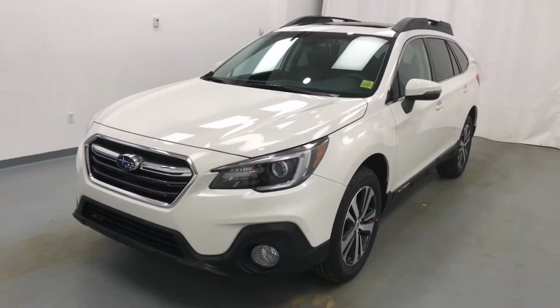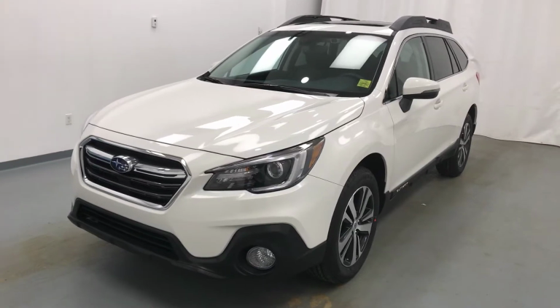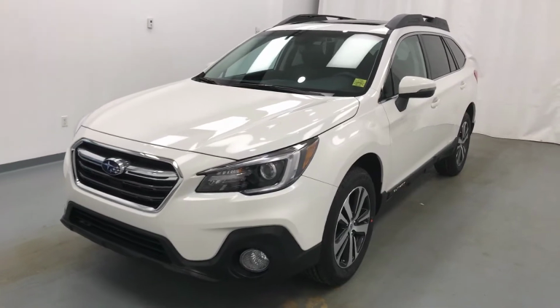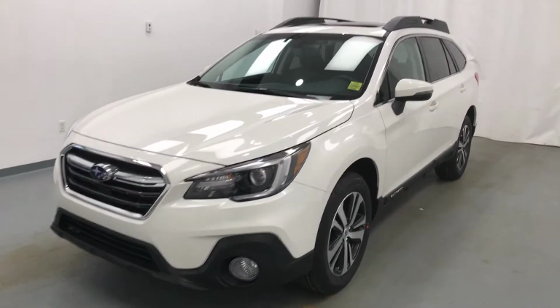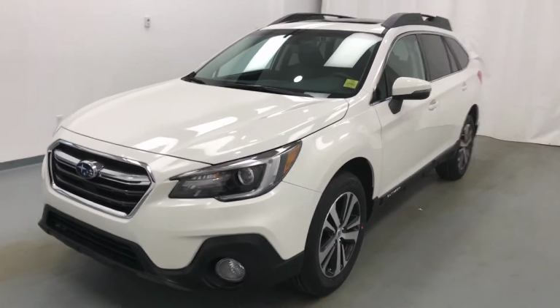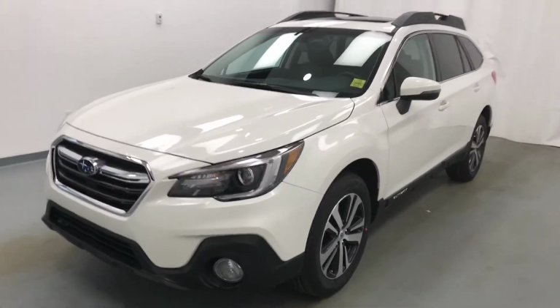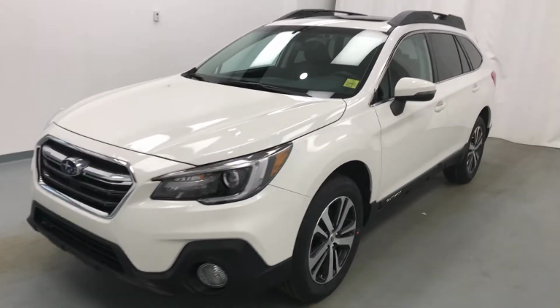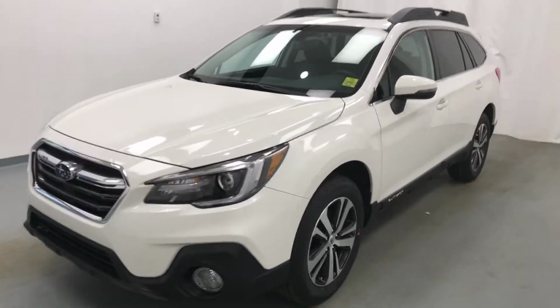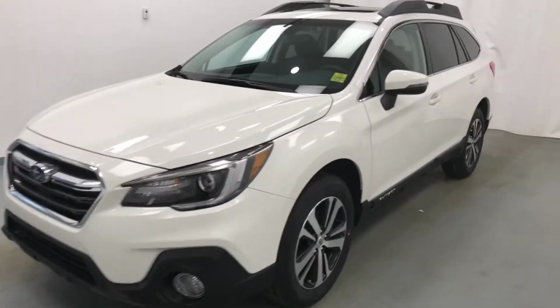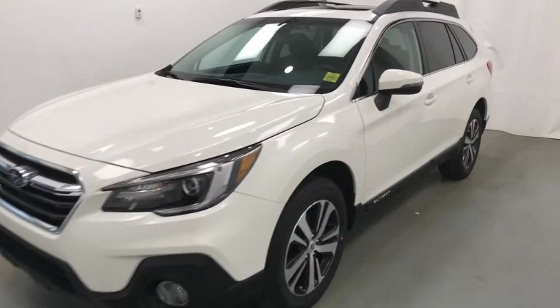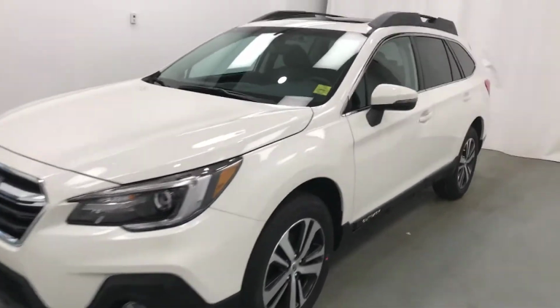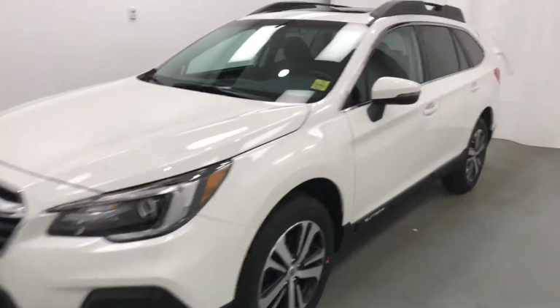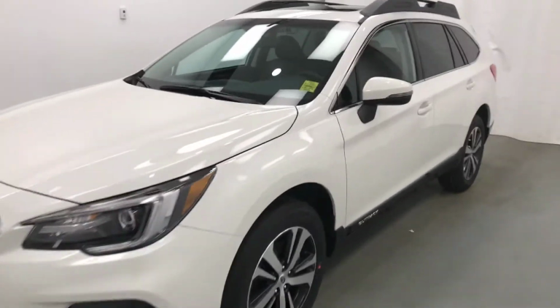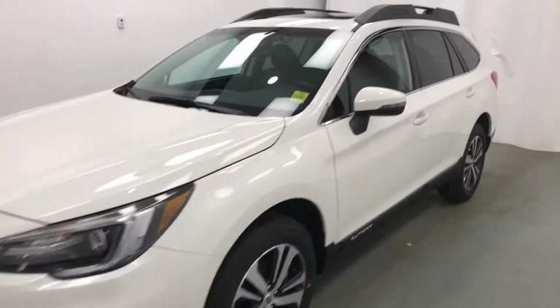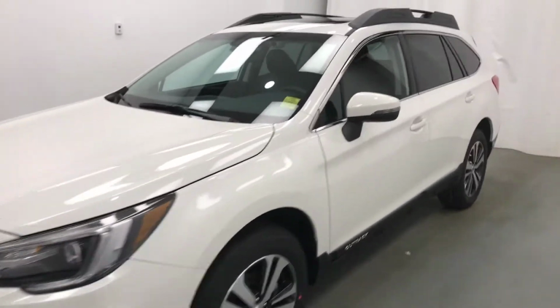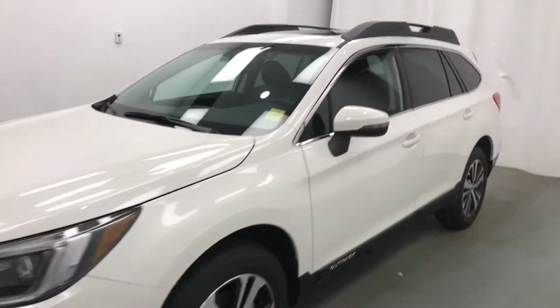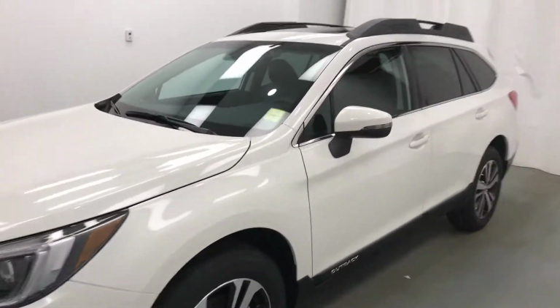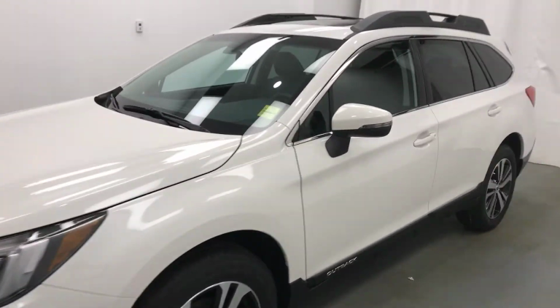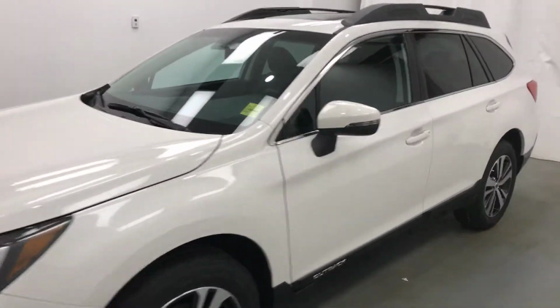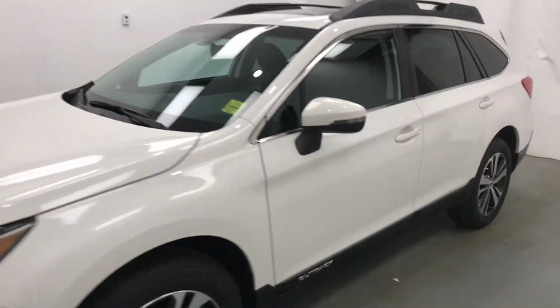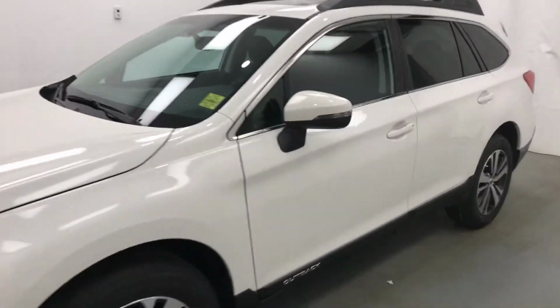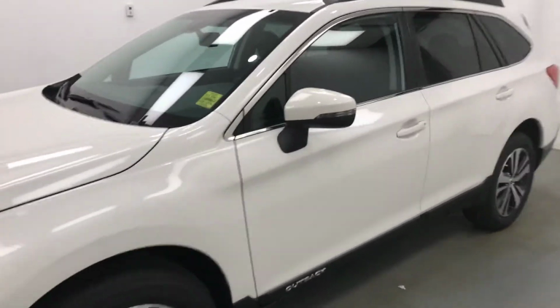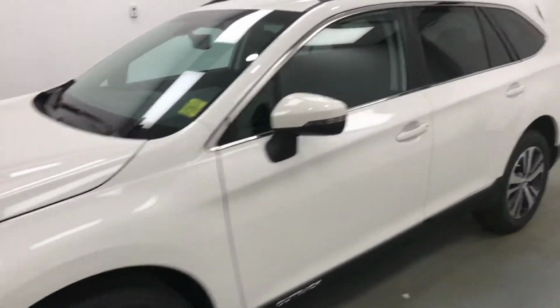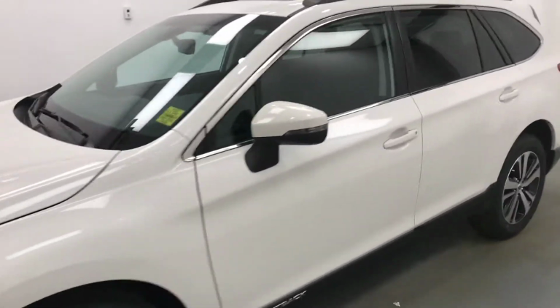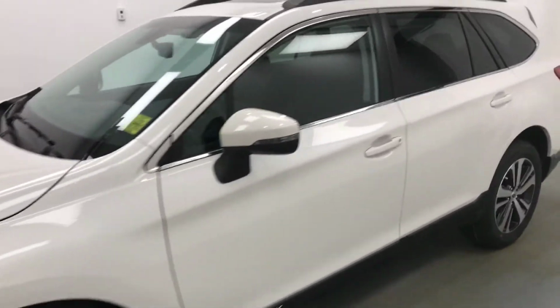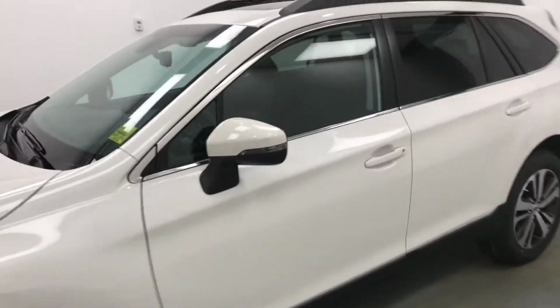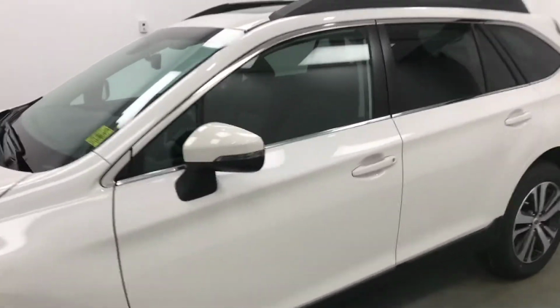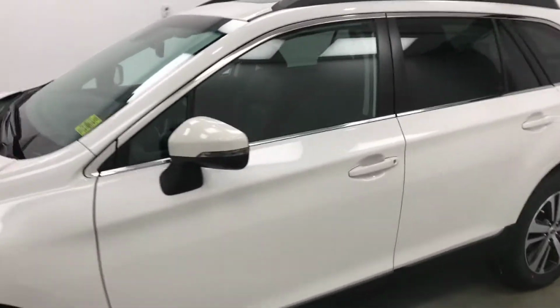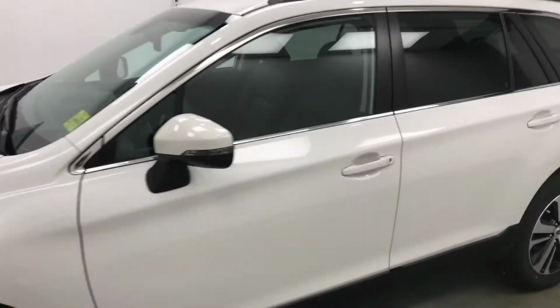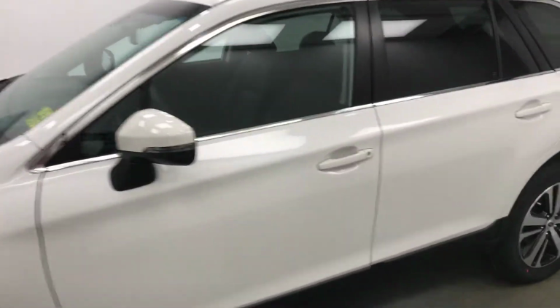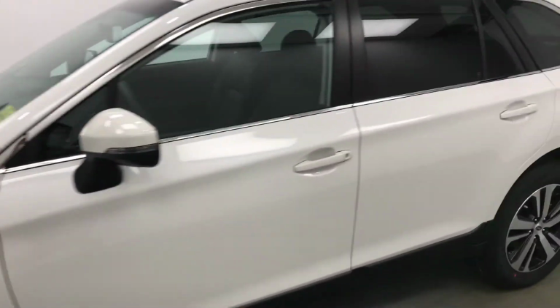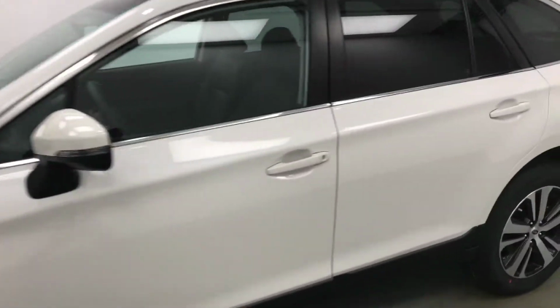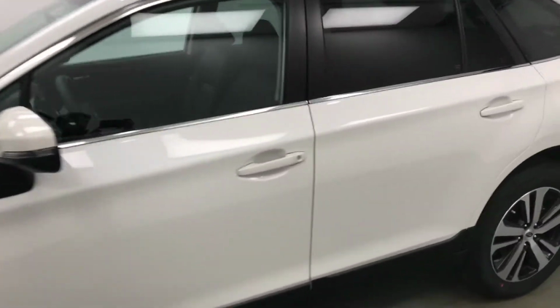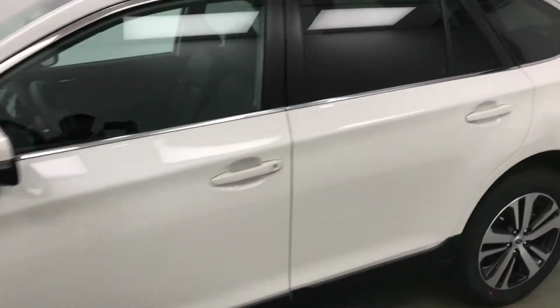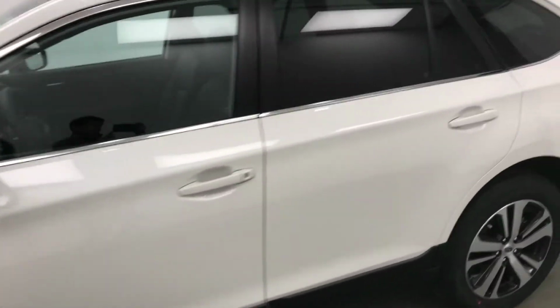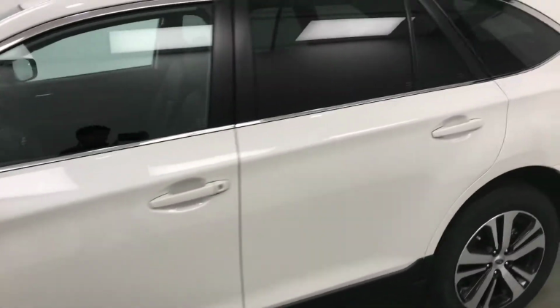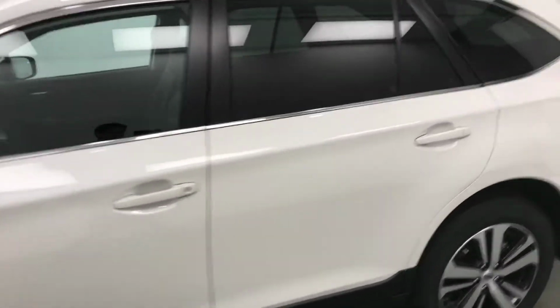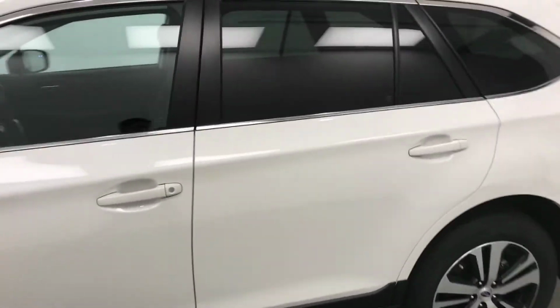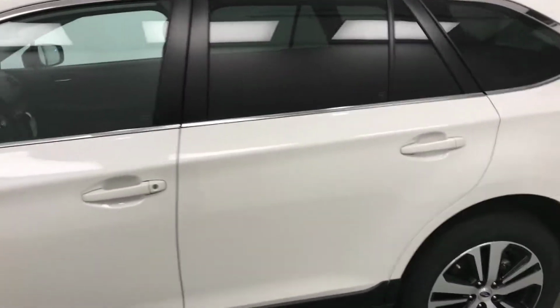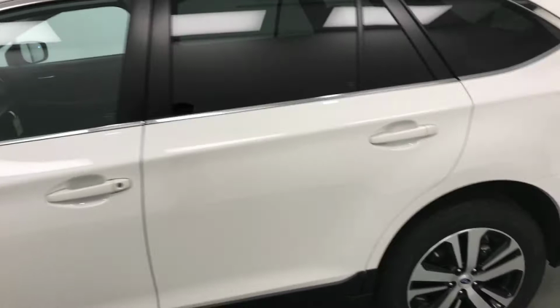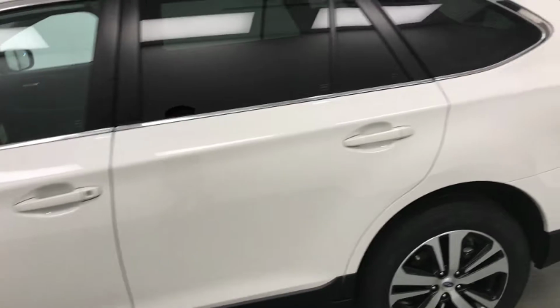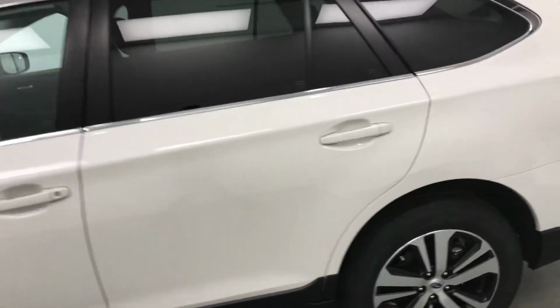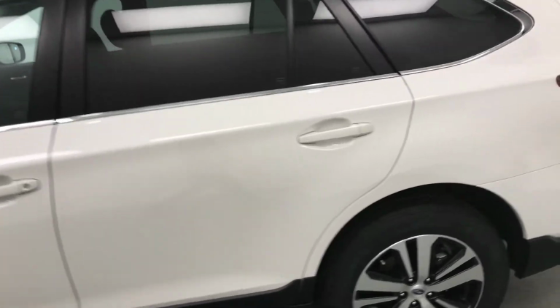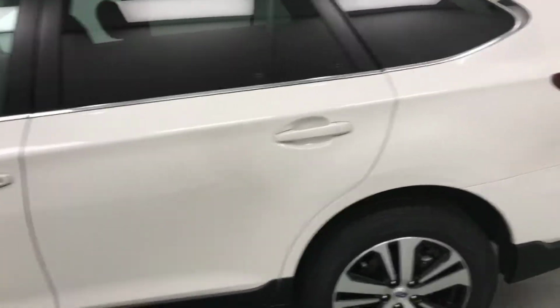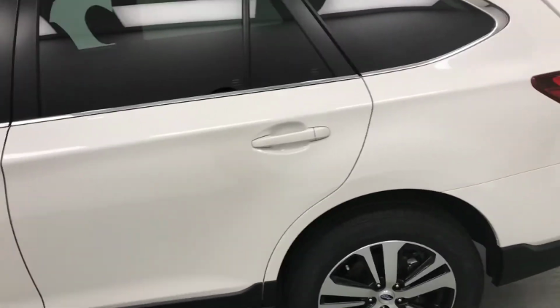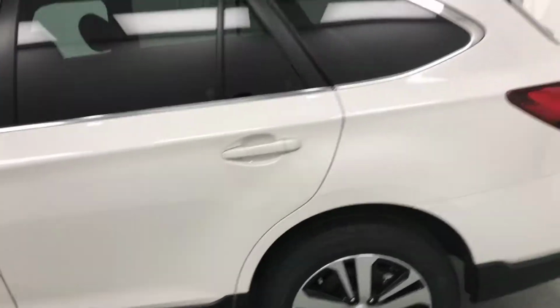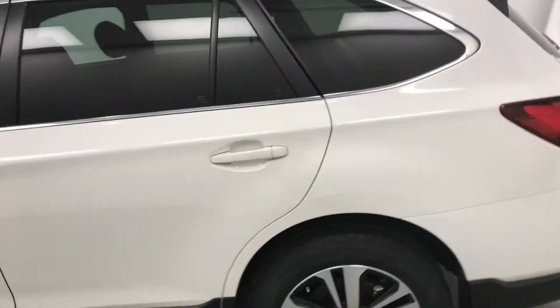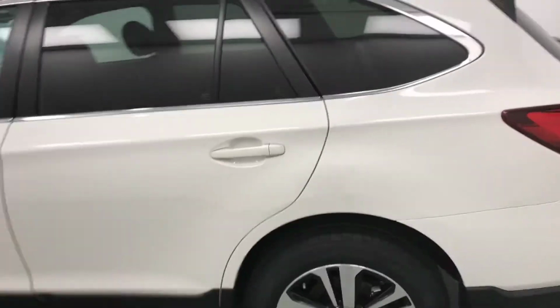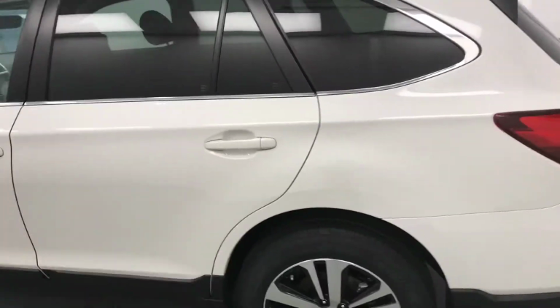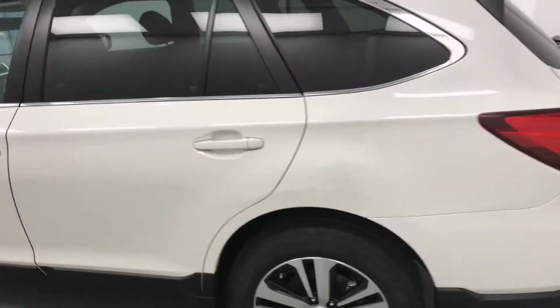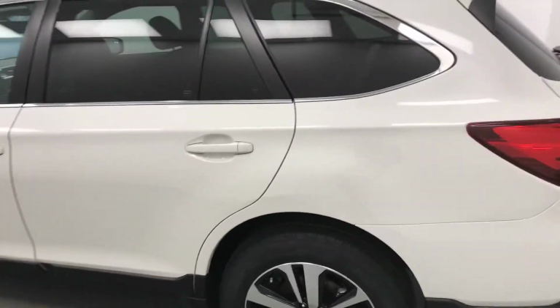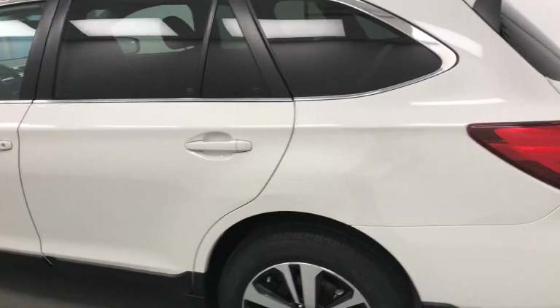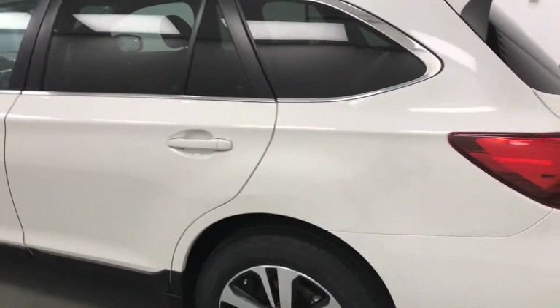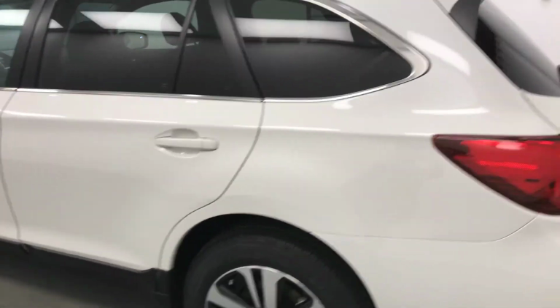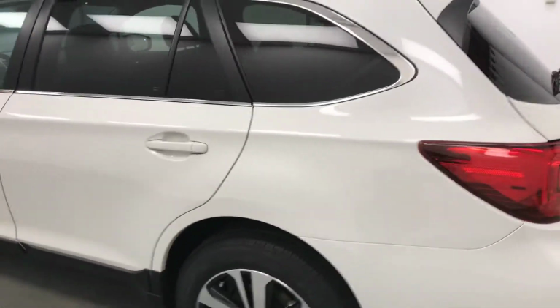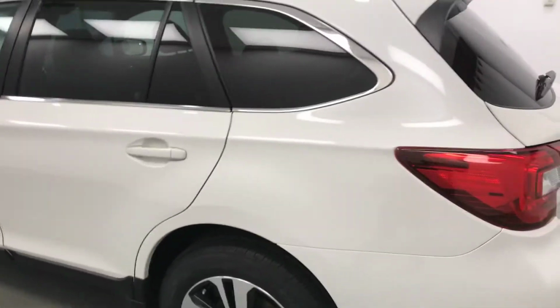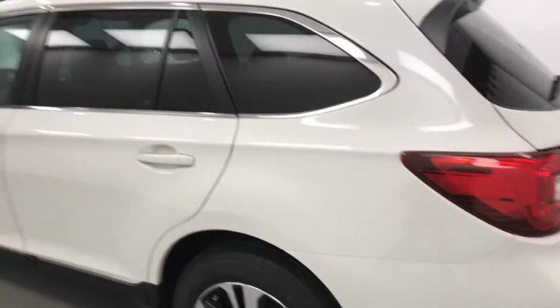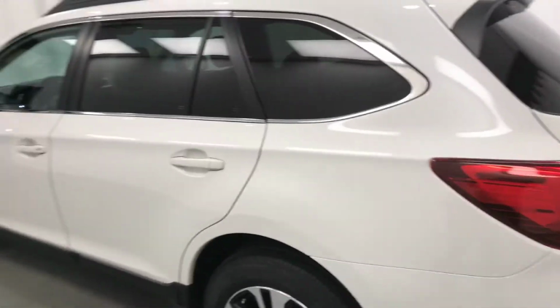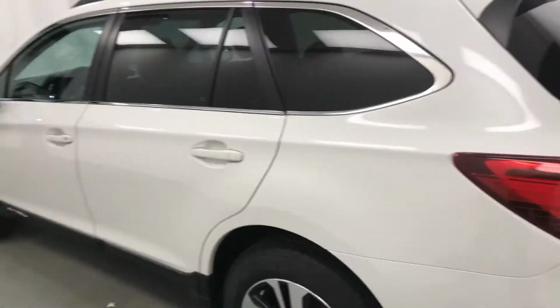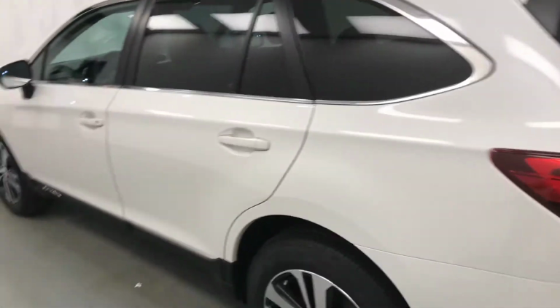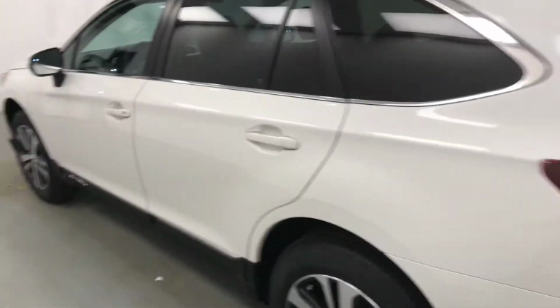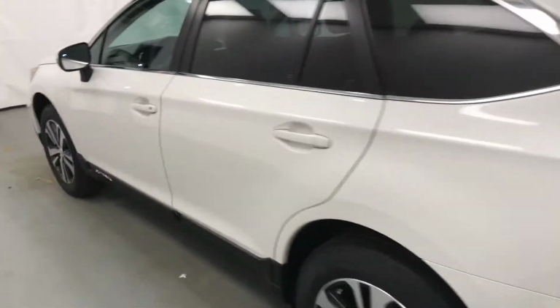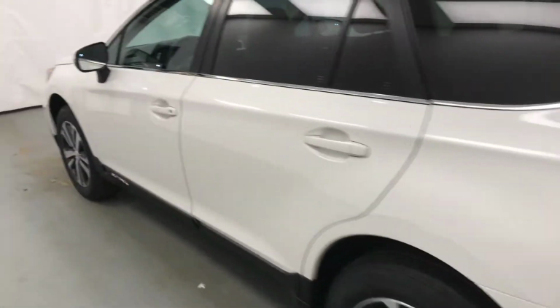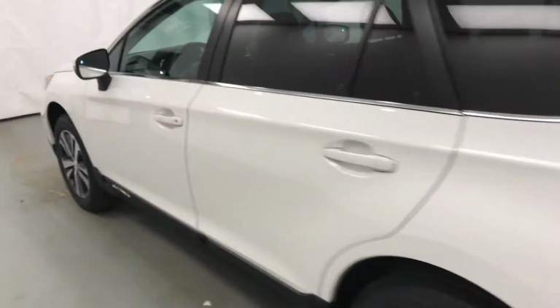Today we're viewing stock number 189533, a 2018 Subaru Outback, and our exterior color is crystal white.